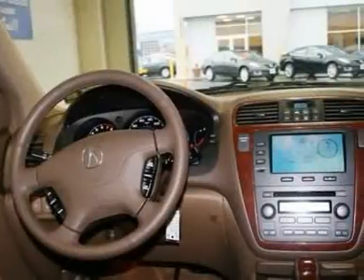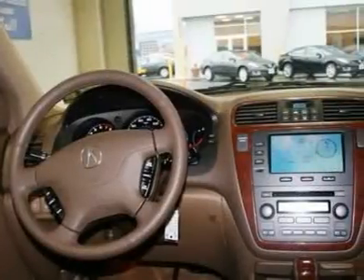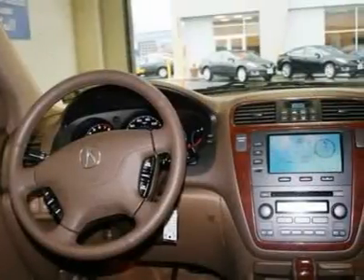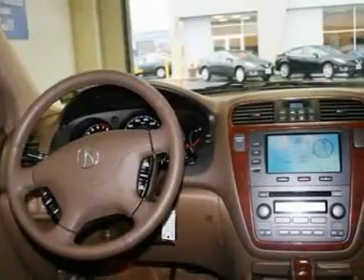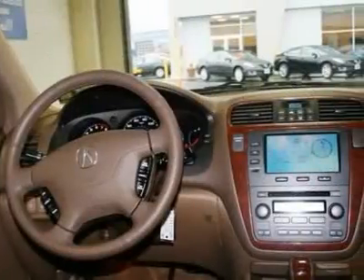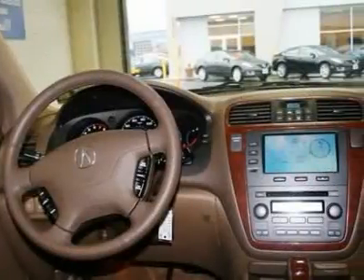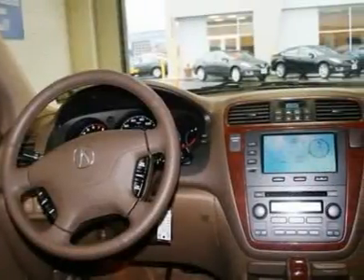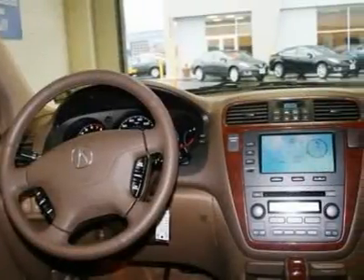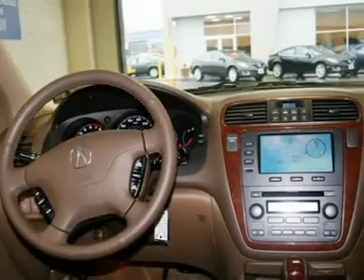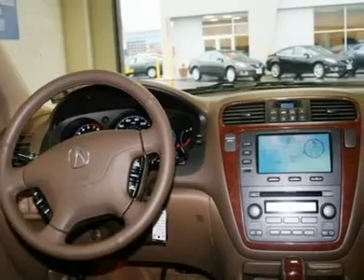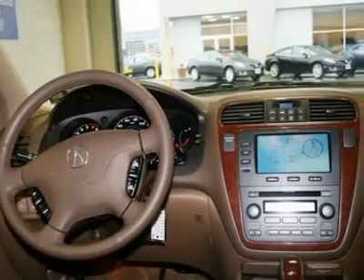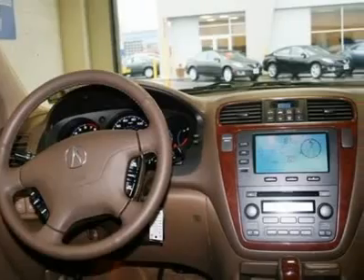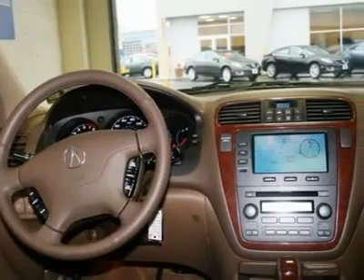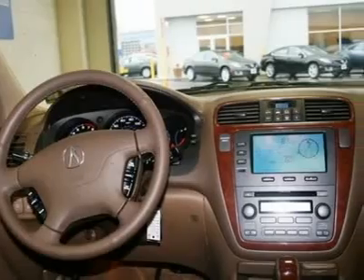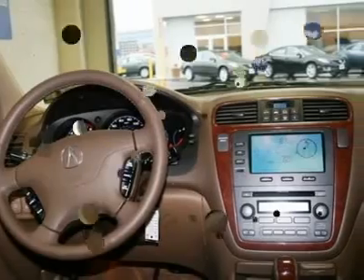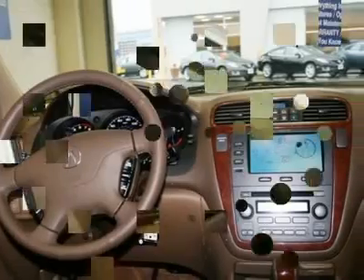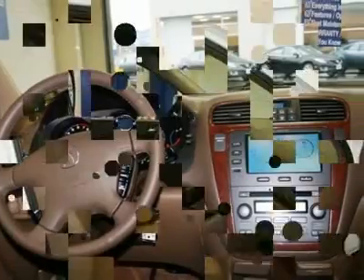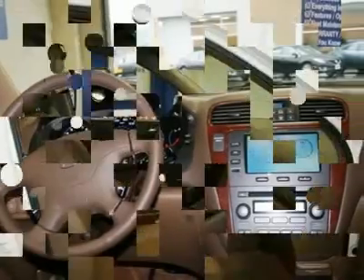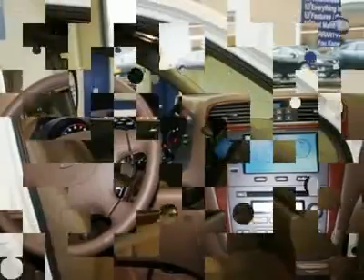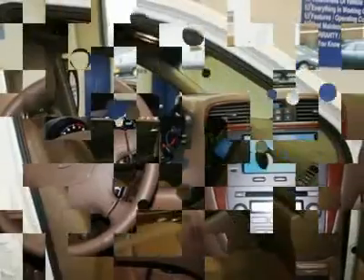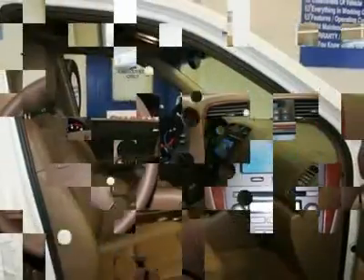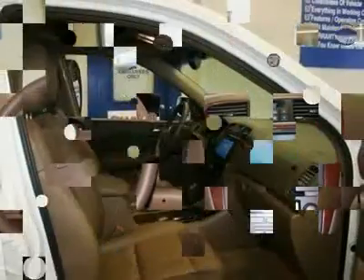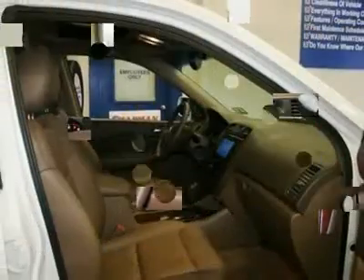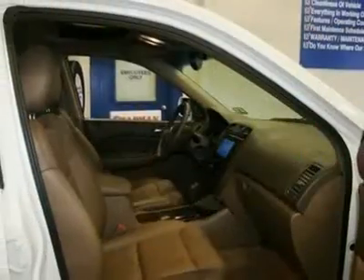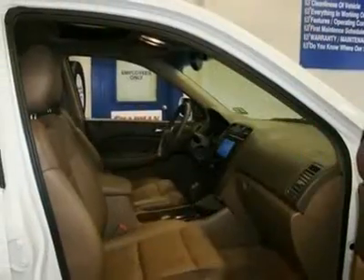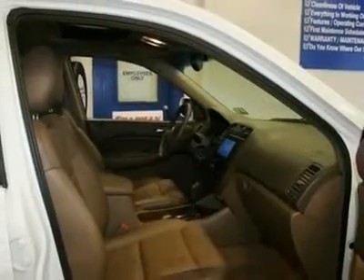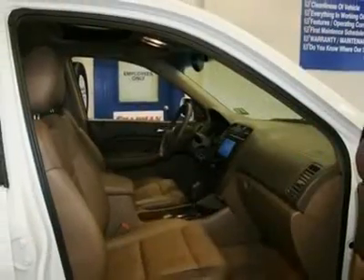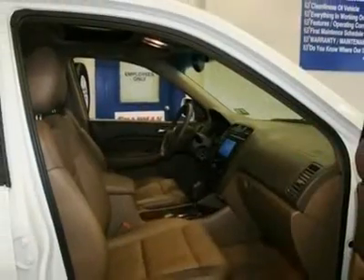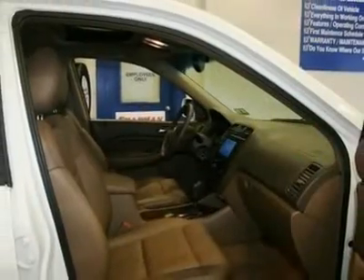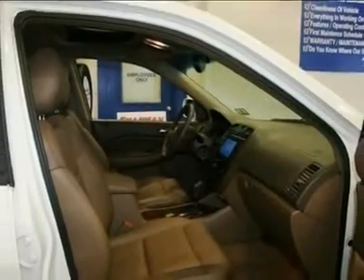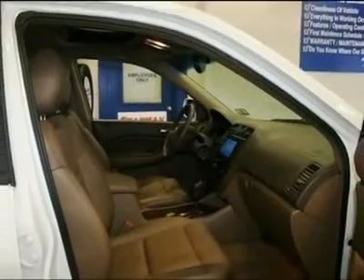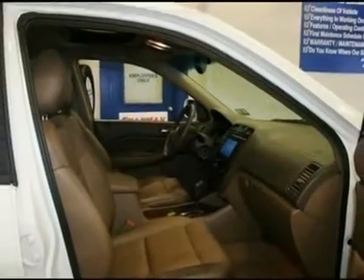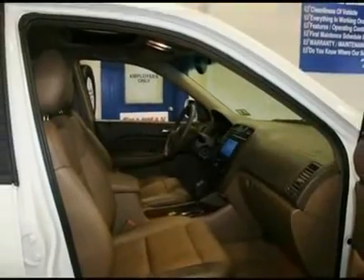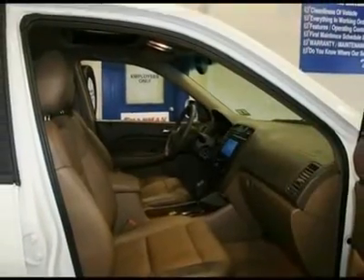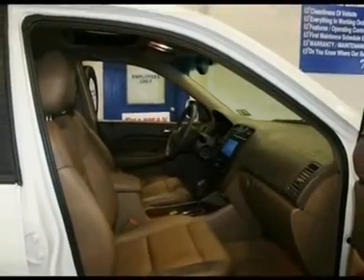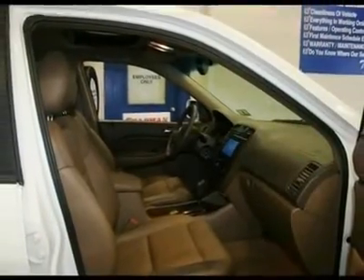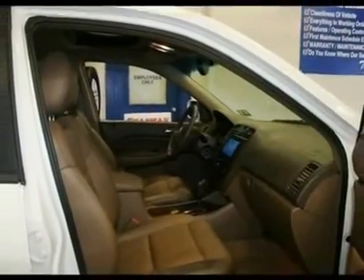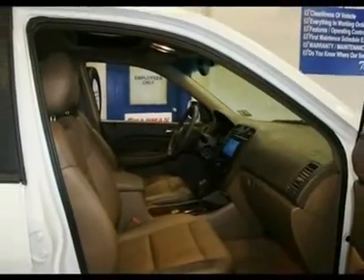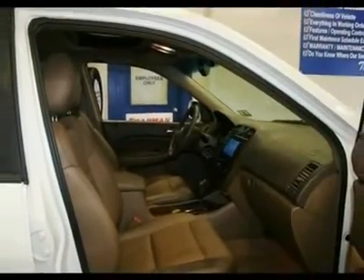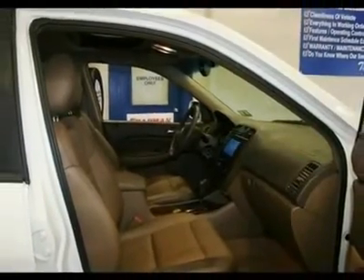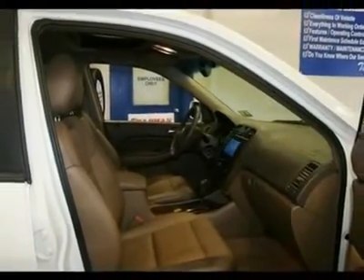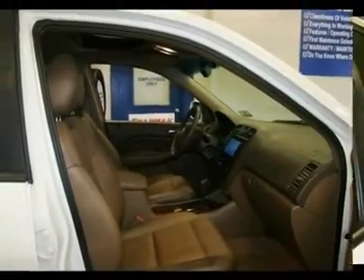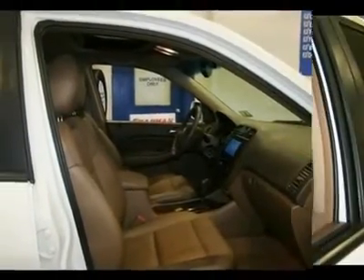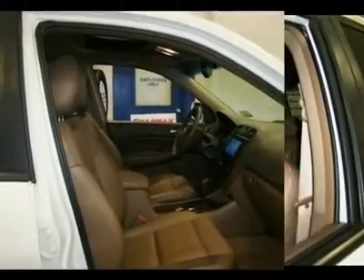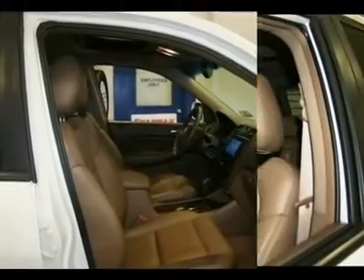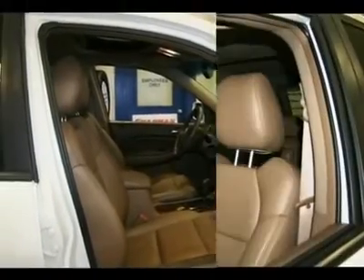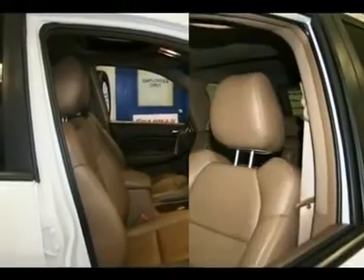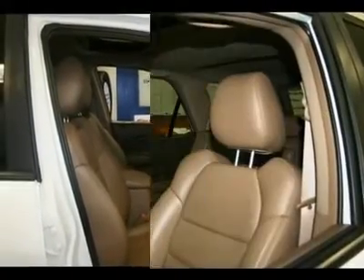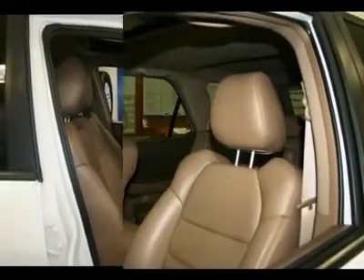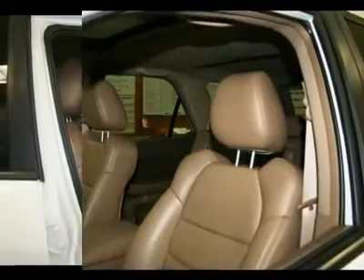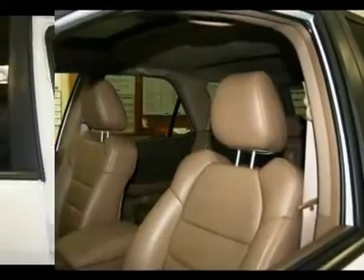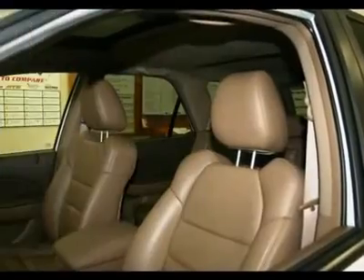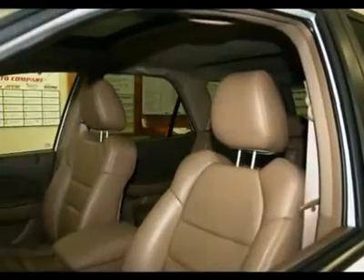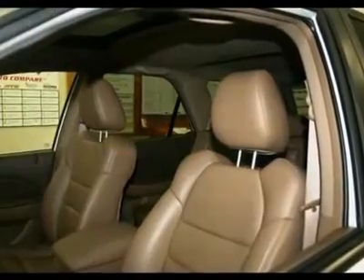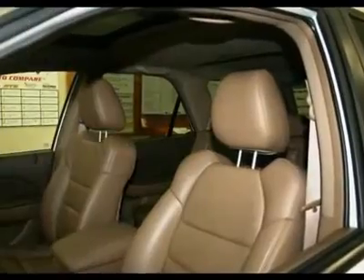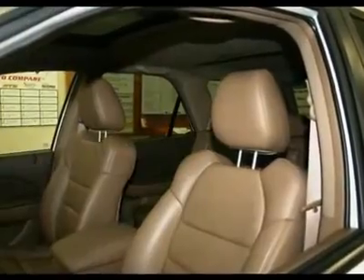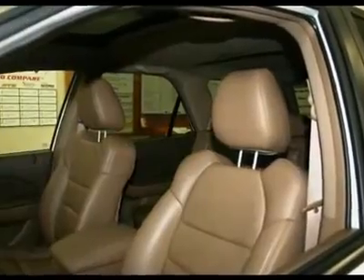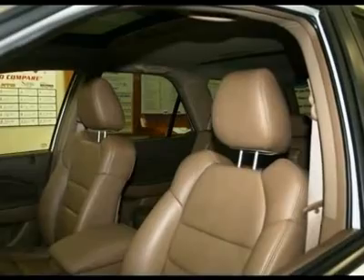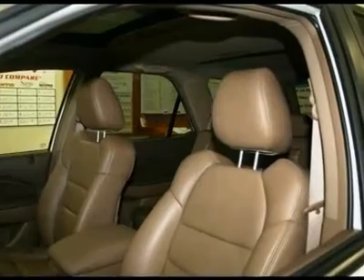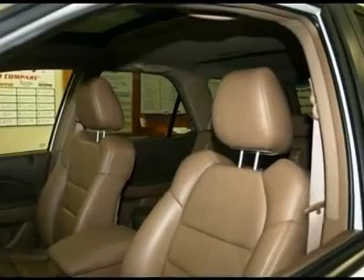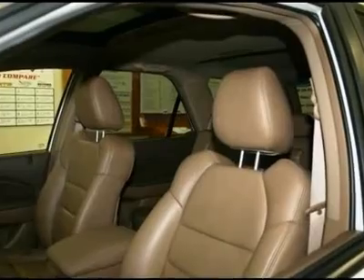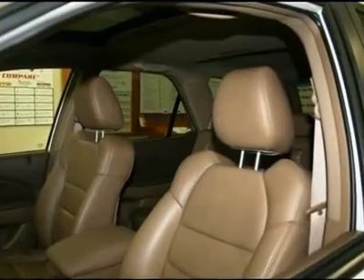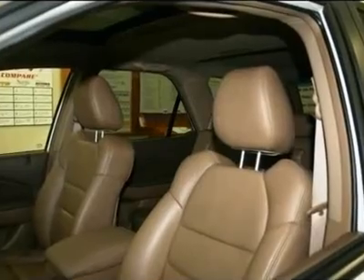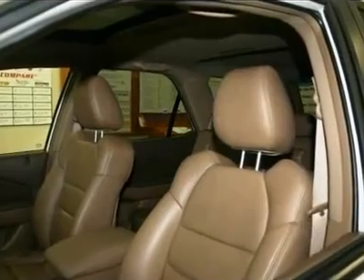Power steering, adjustable steering wheel, four-wheel drive, aluminum wheels, four-wheel disc brakes.